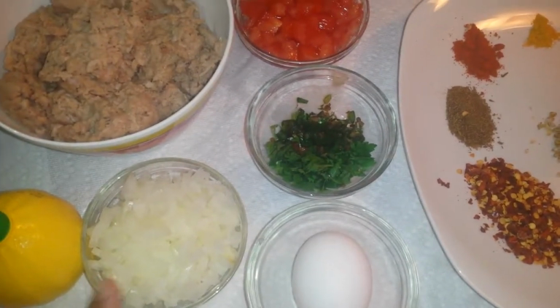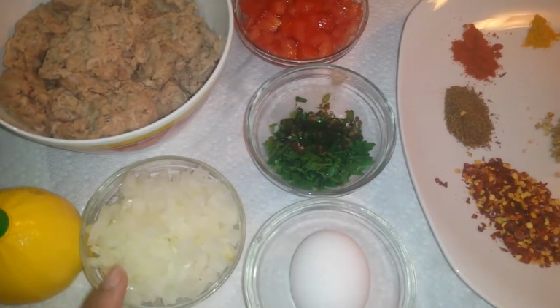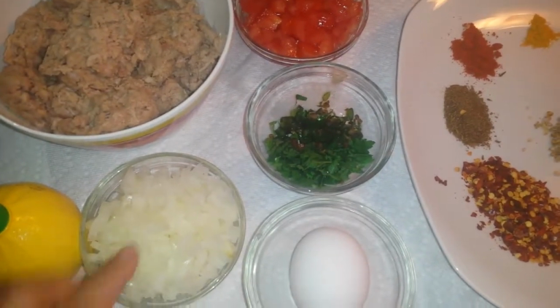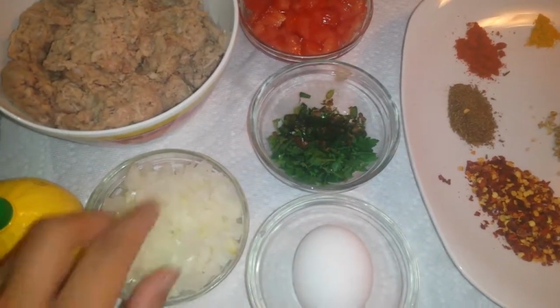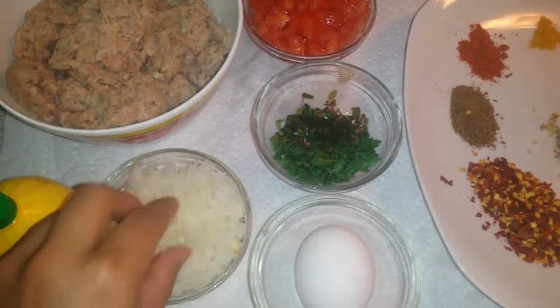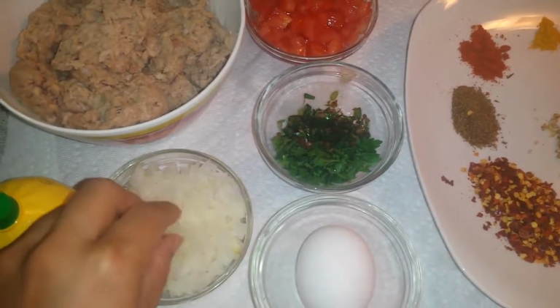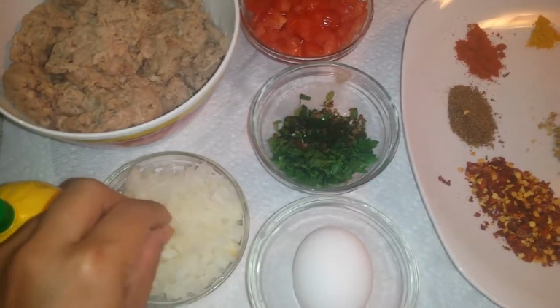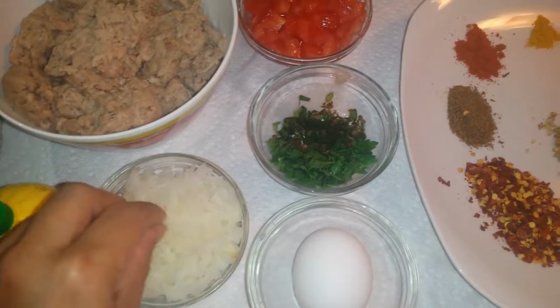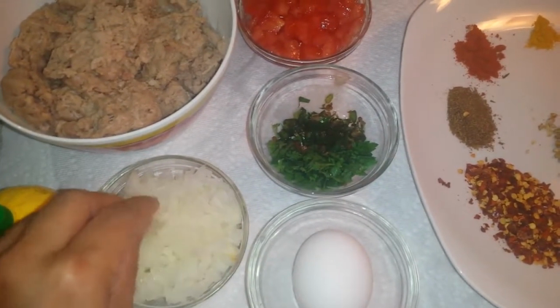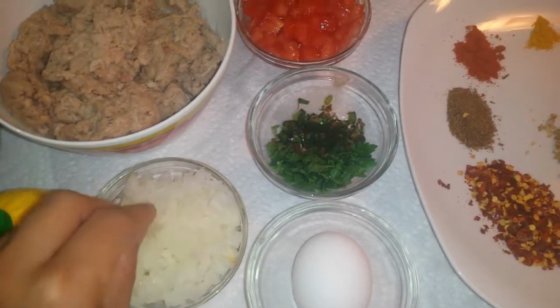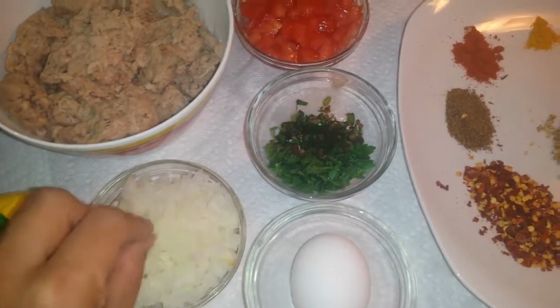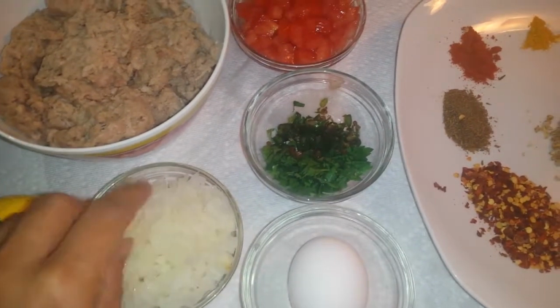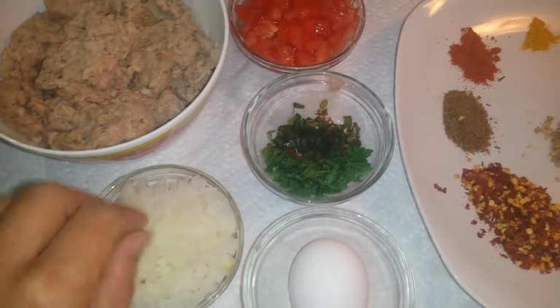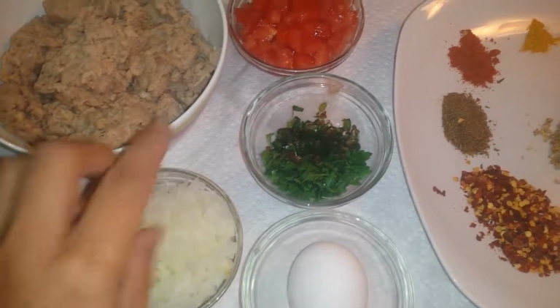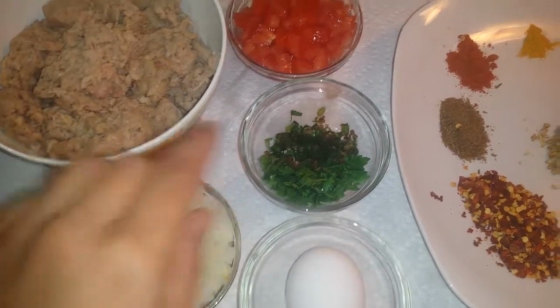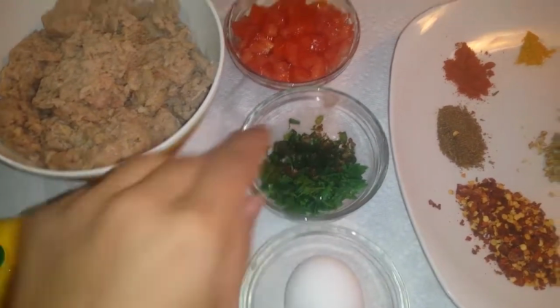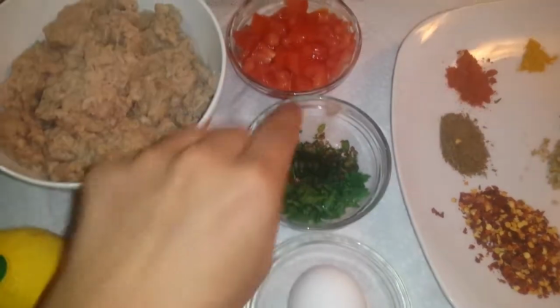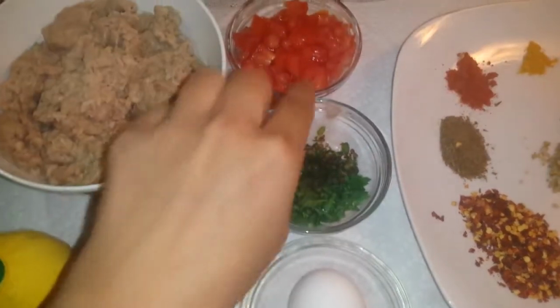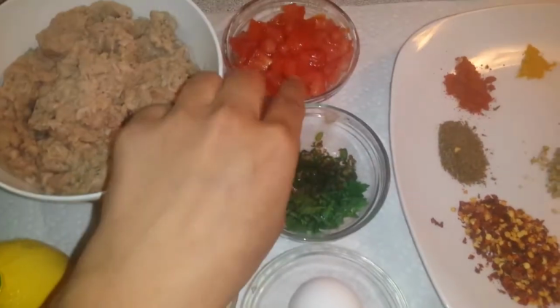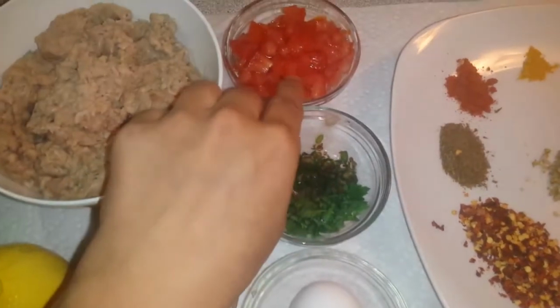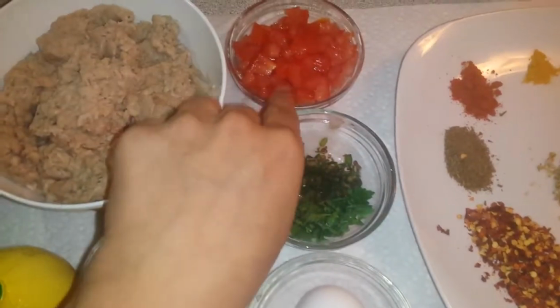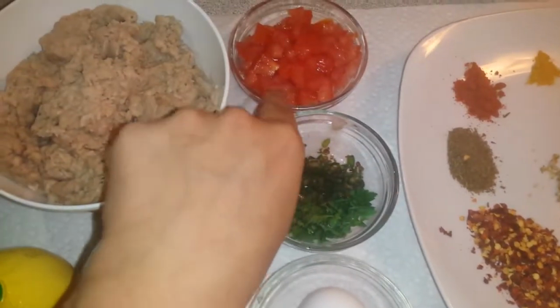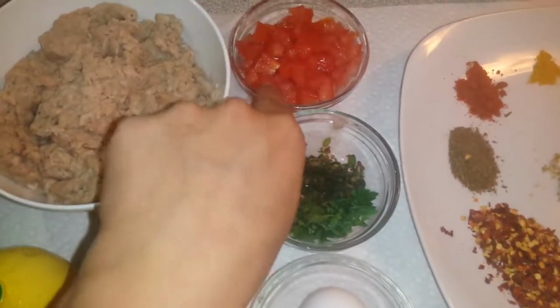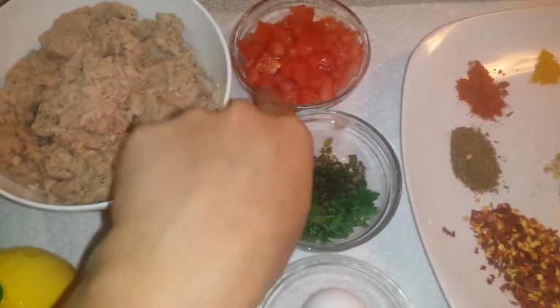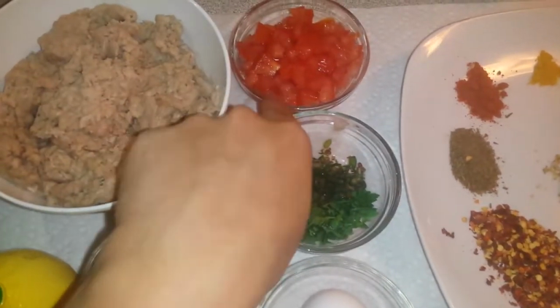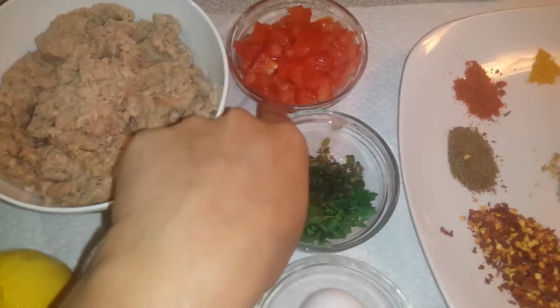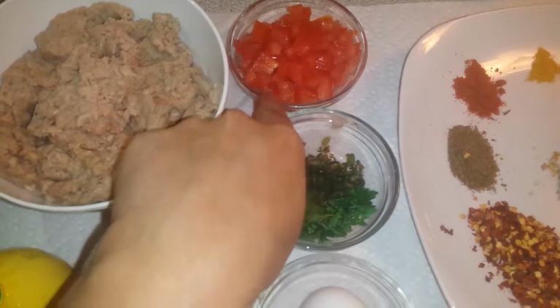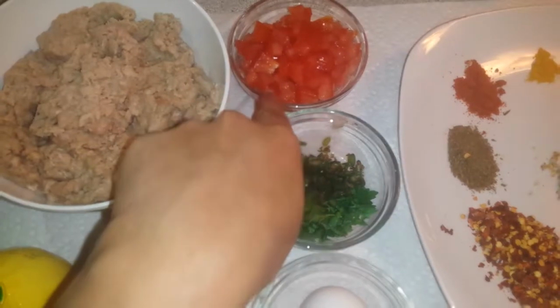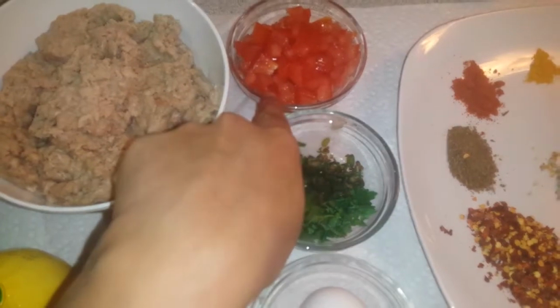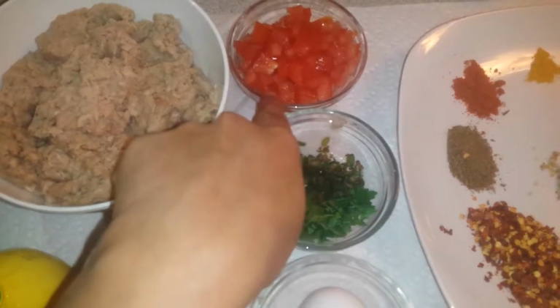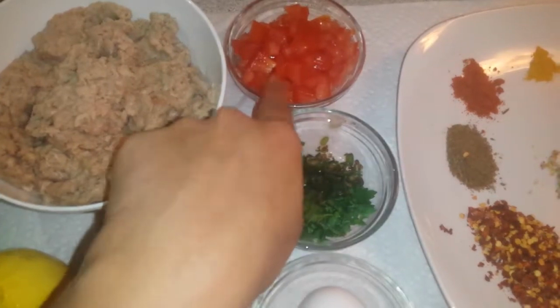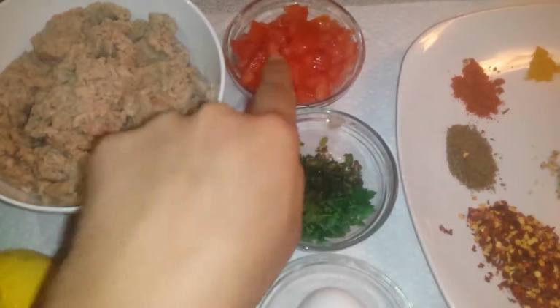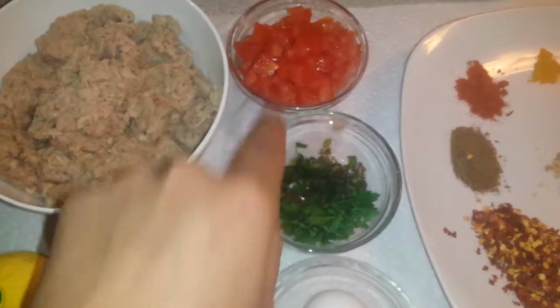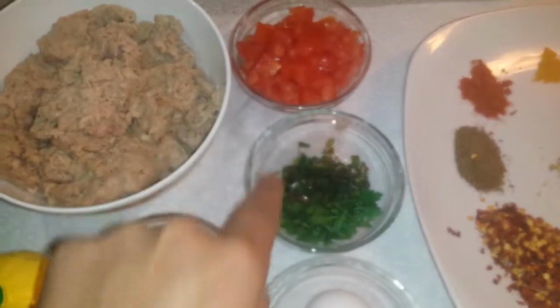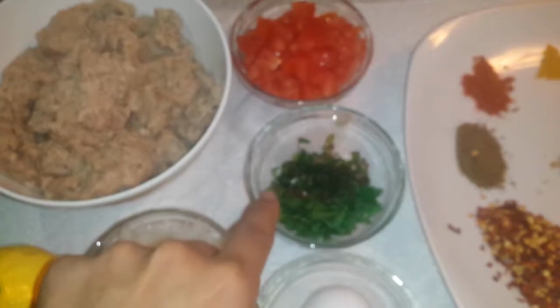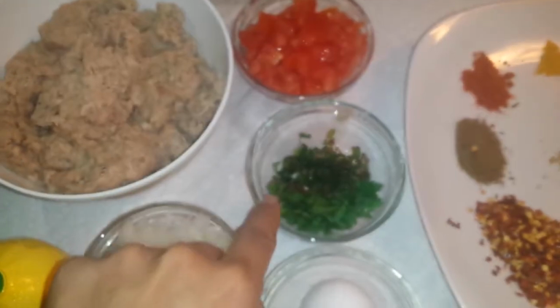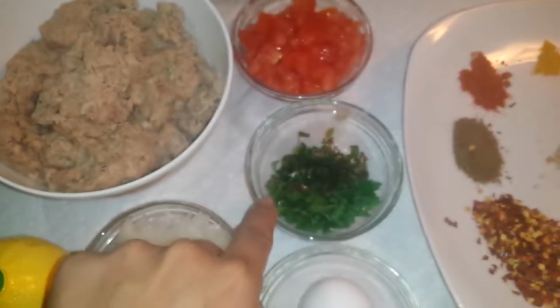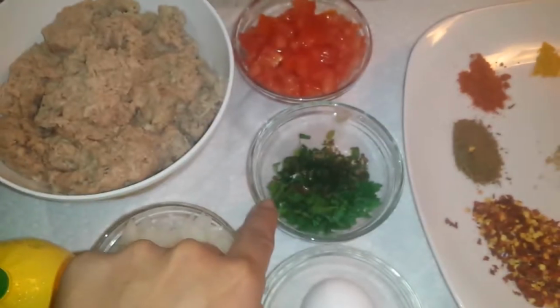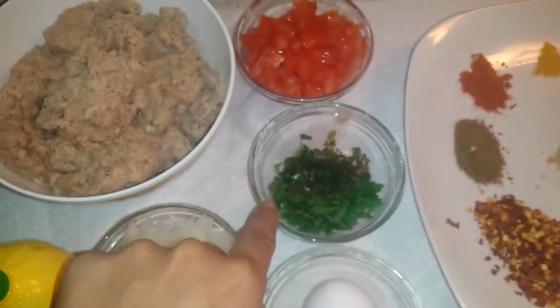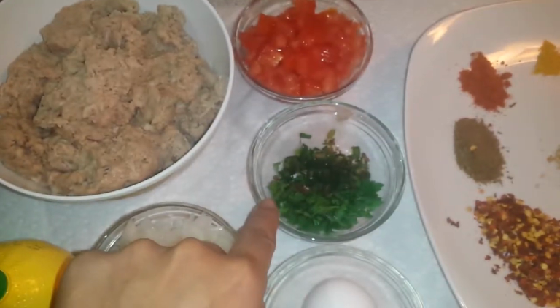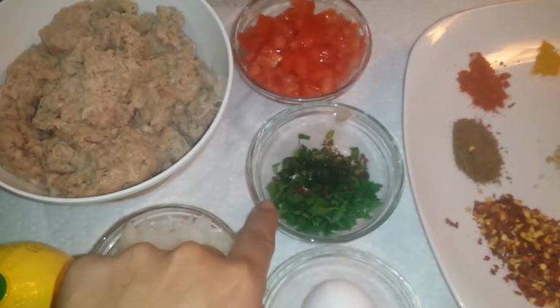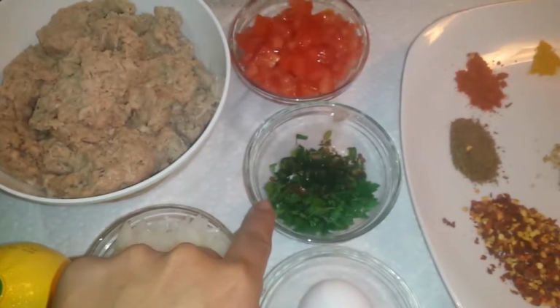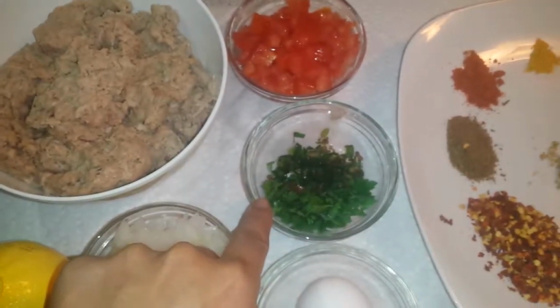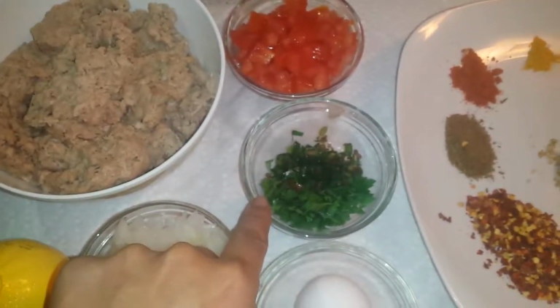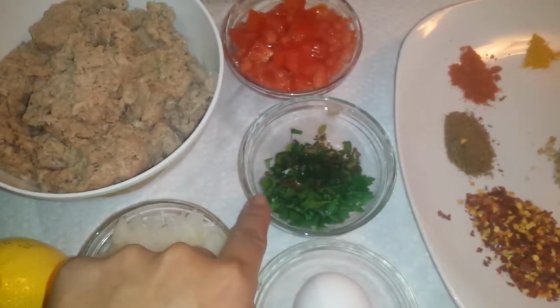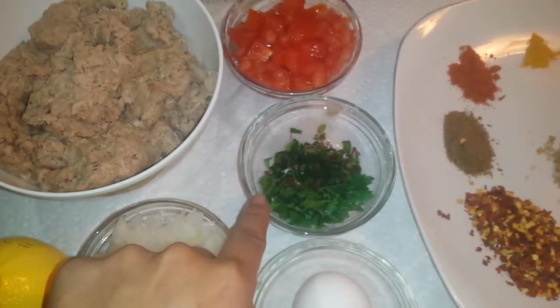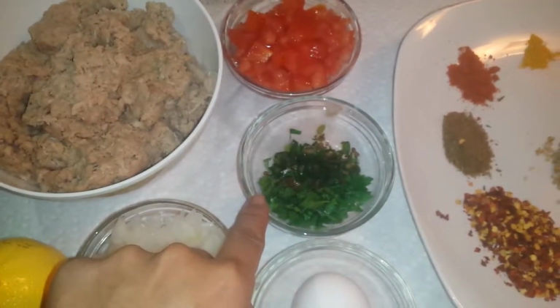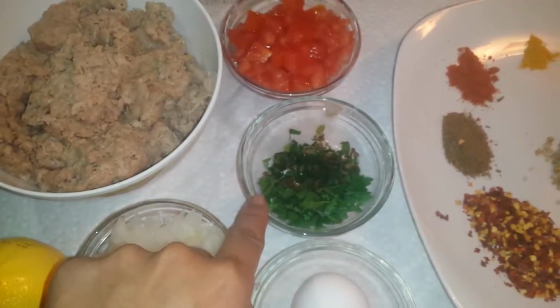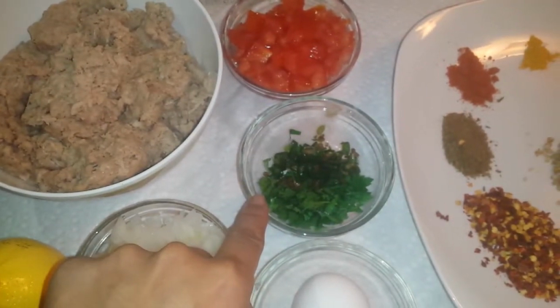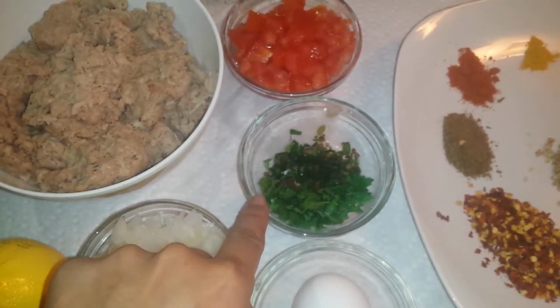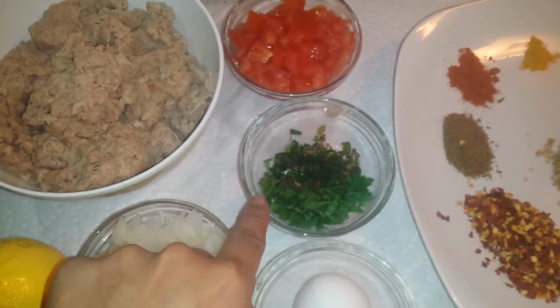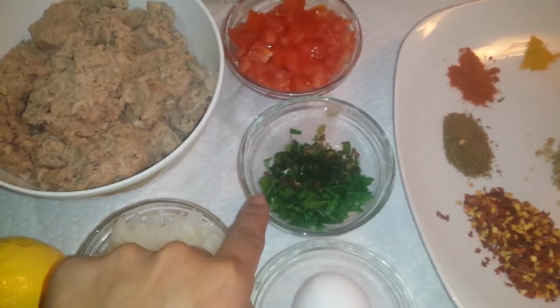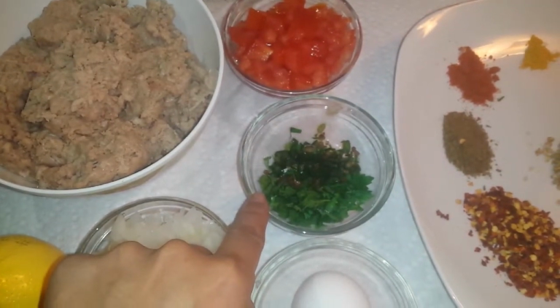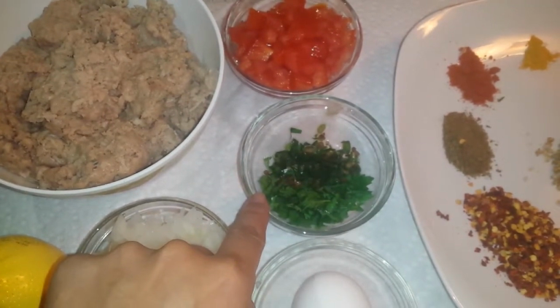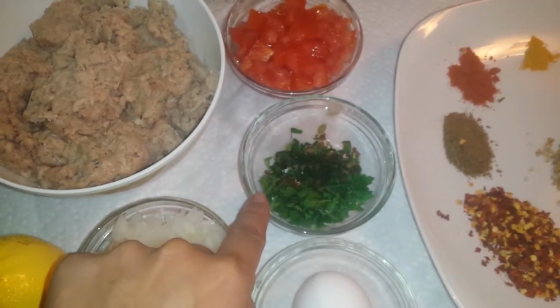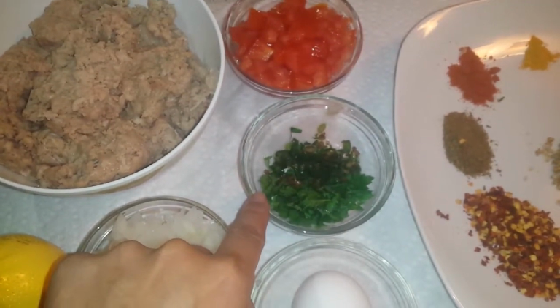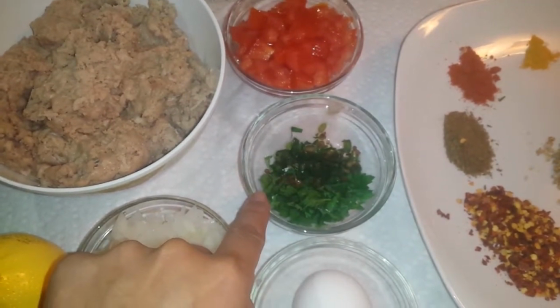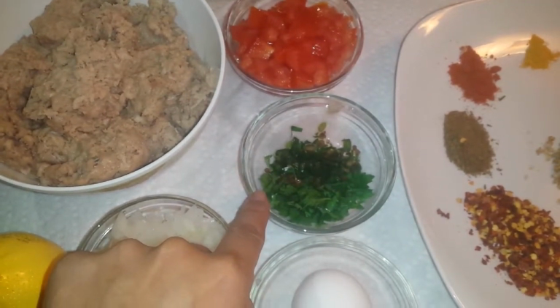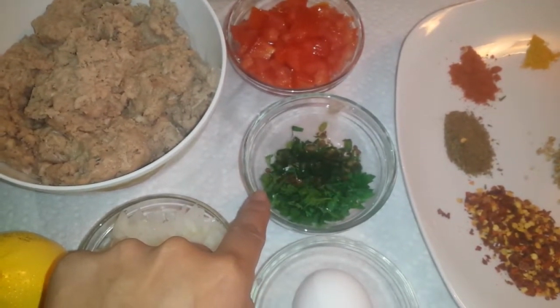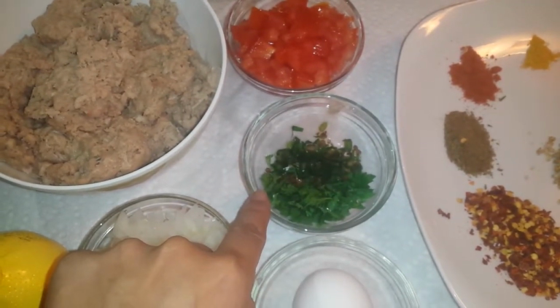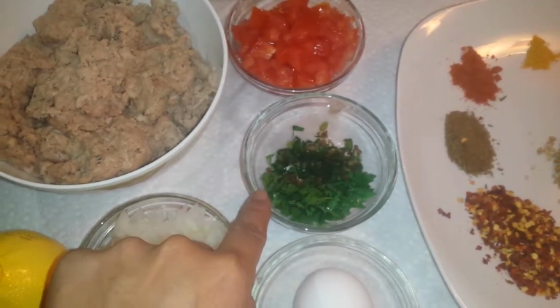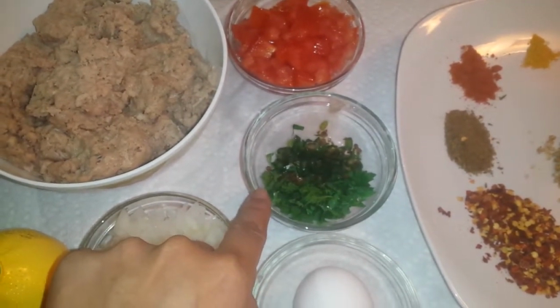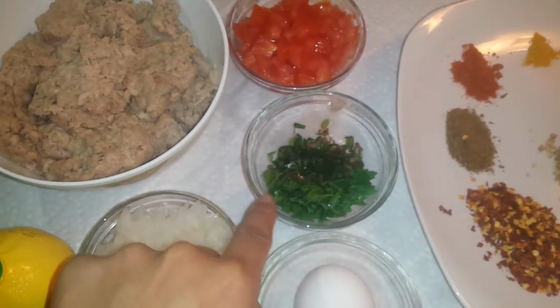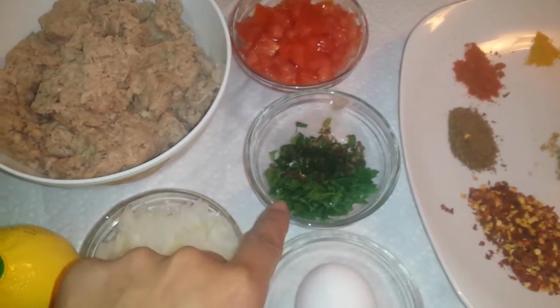I have chopped it. I will add 1 and a half cup tomato, and 2-3 green chilies.